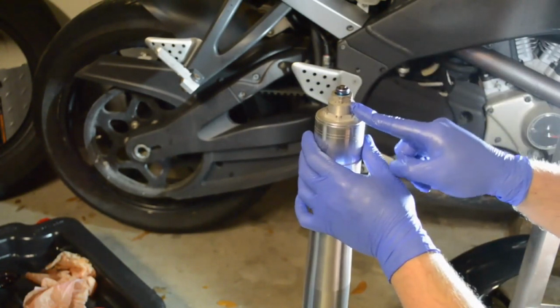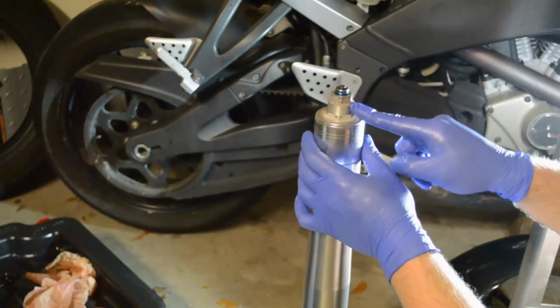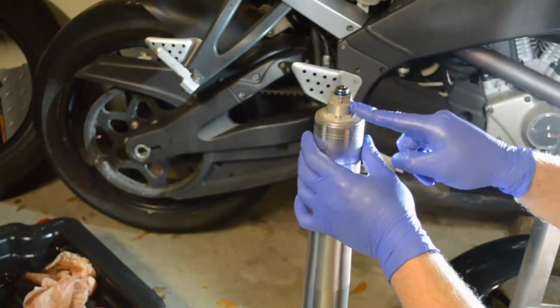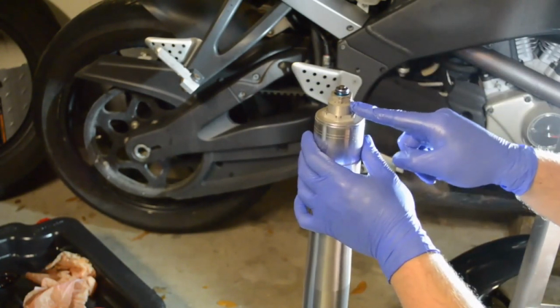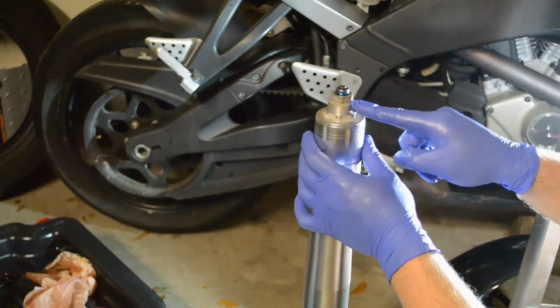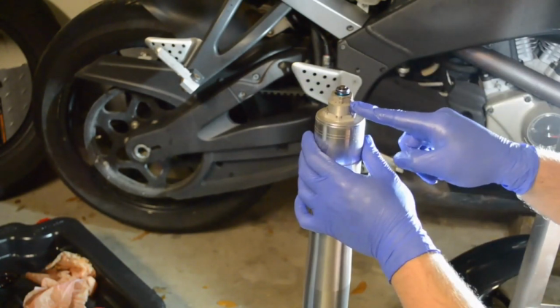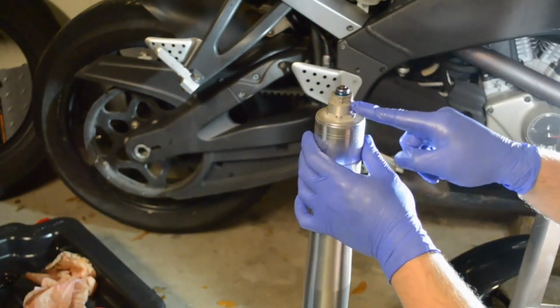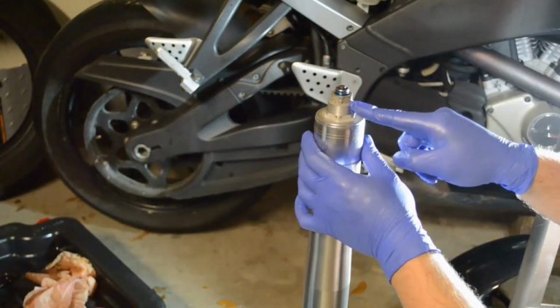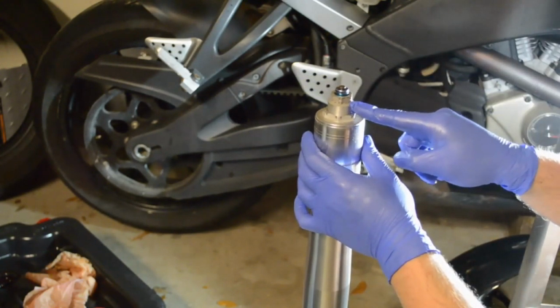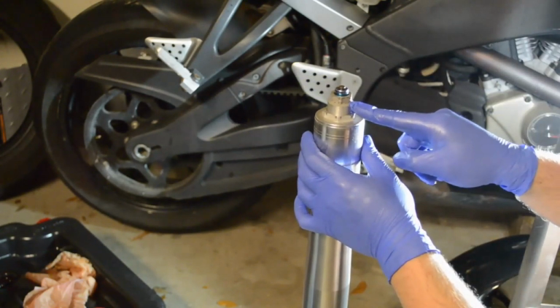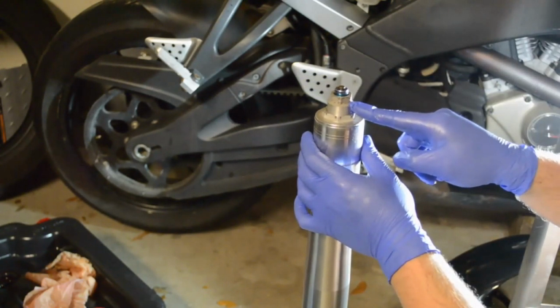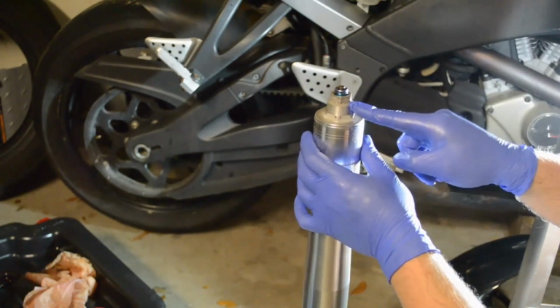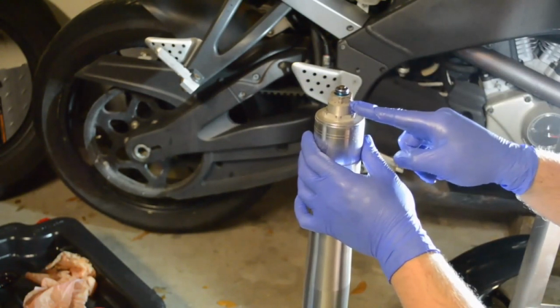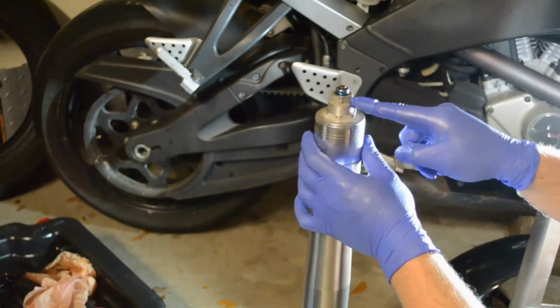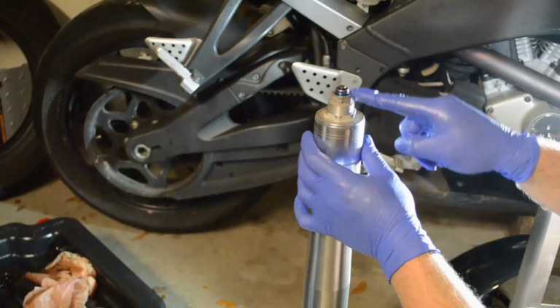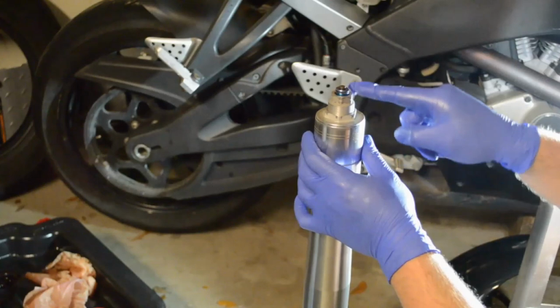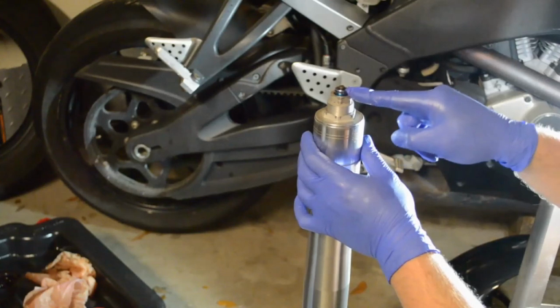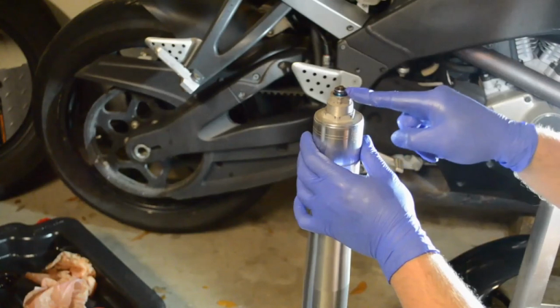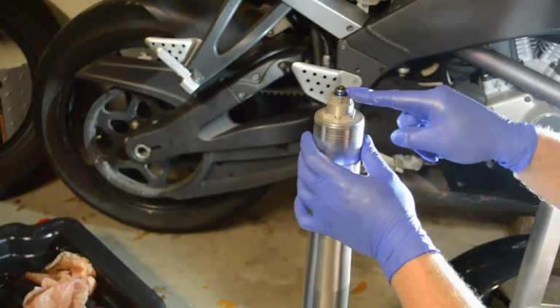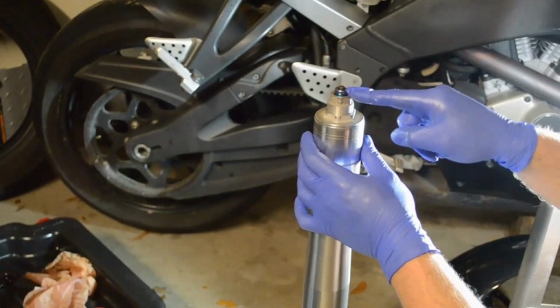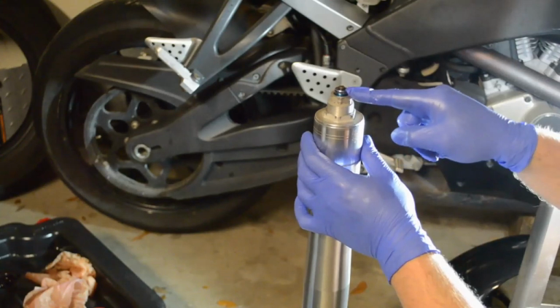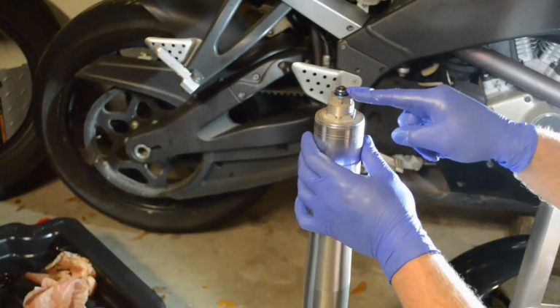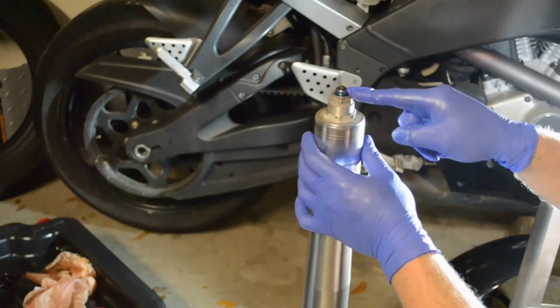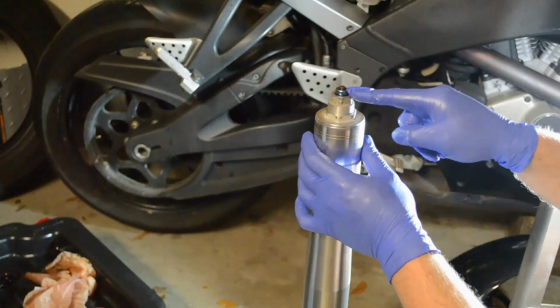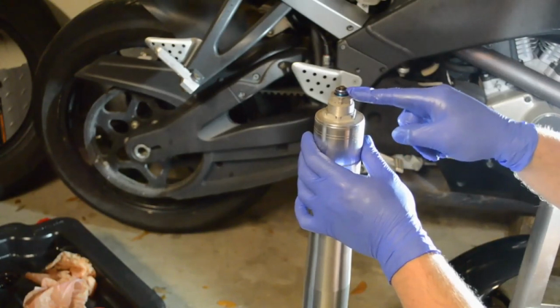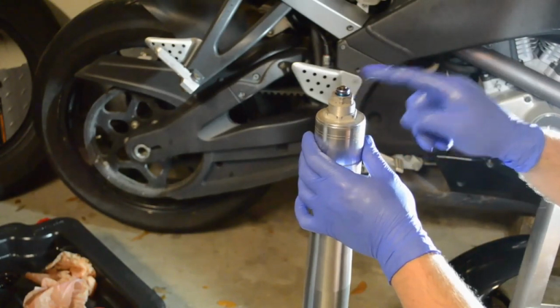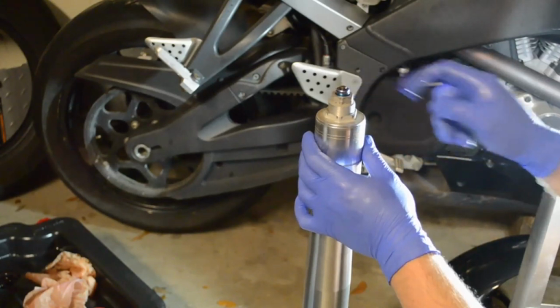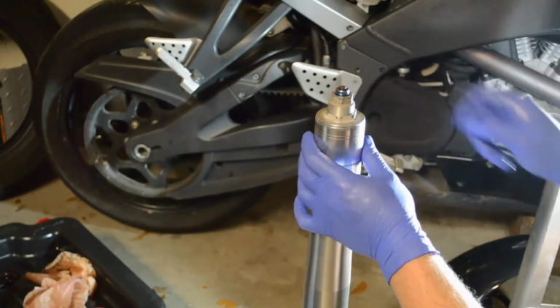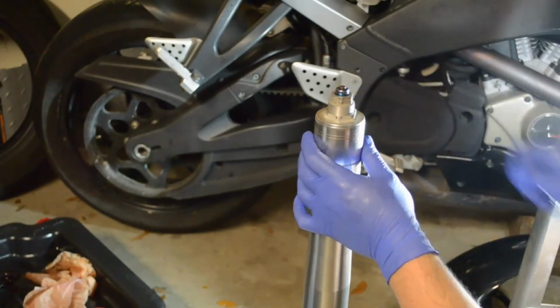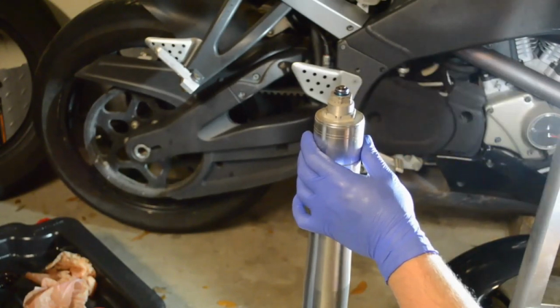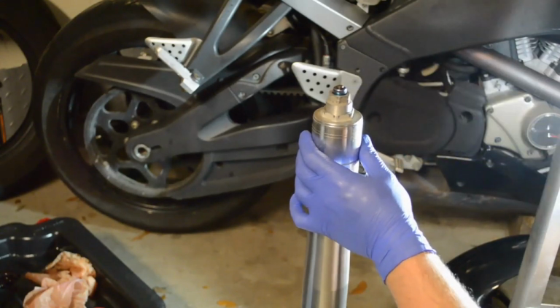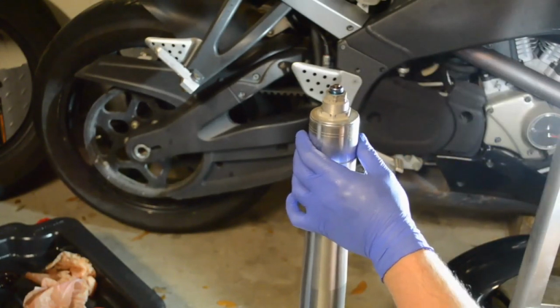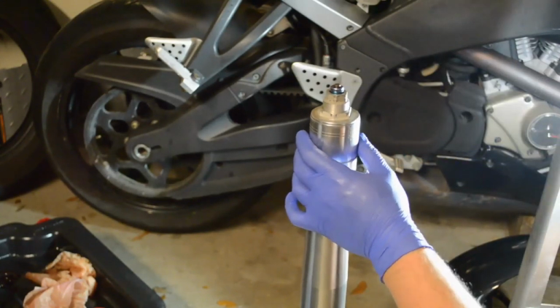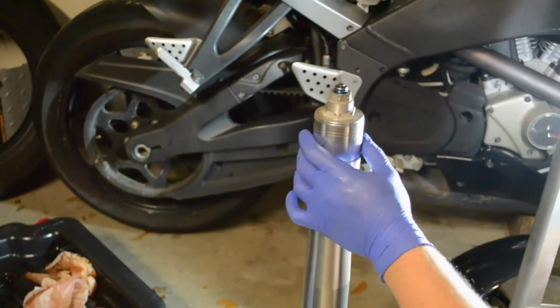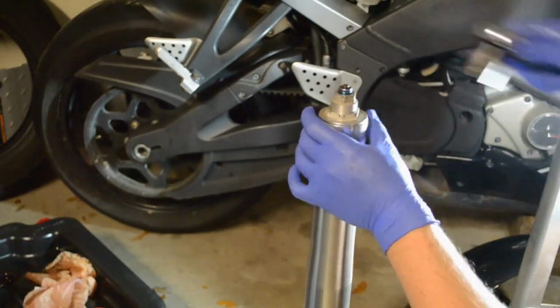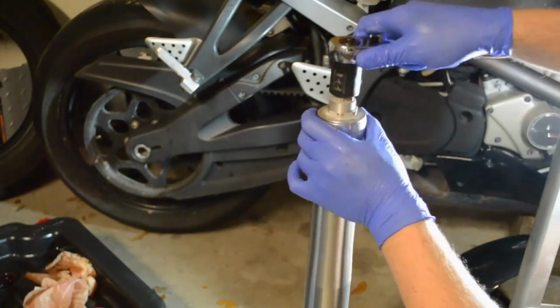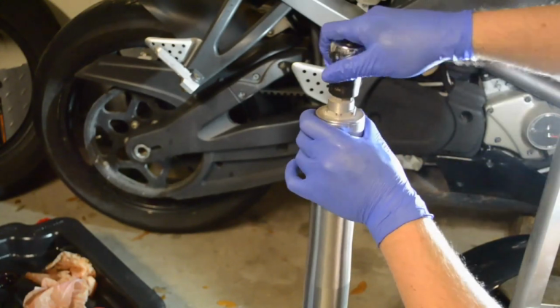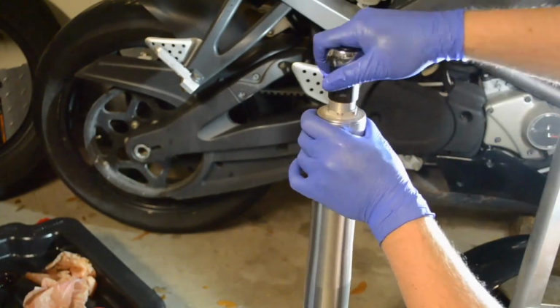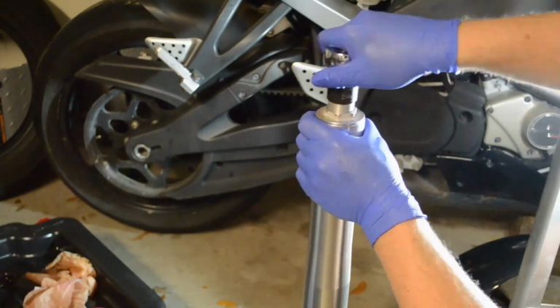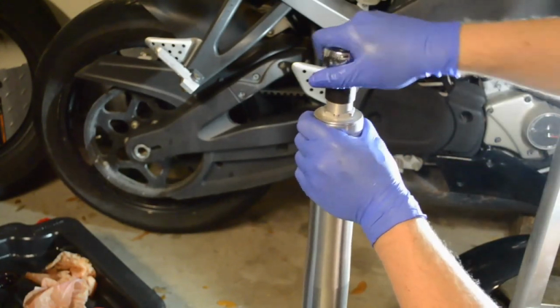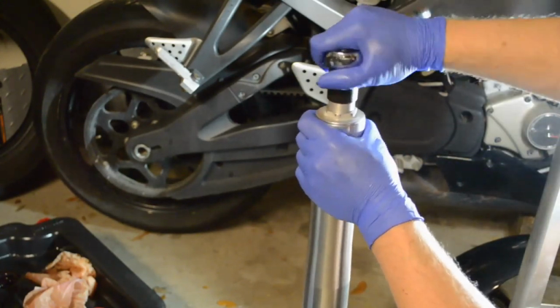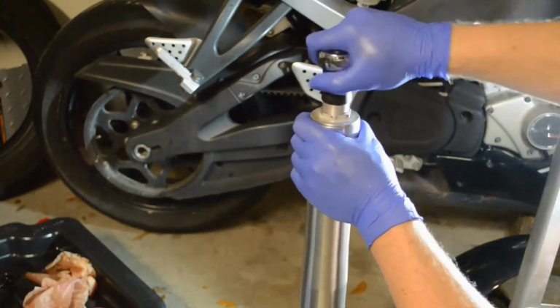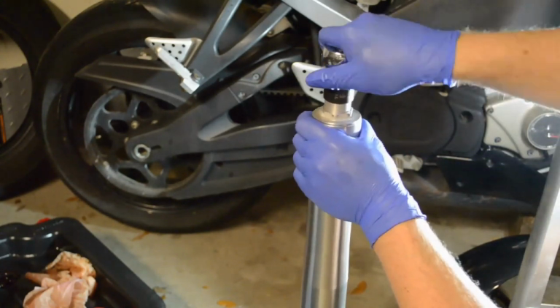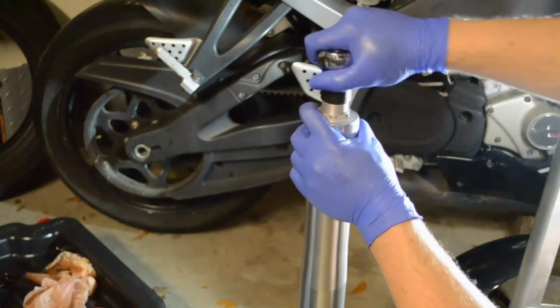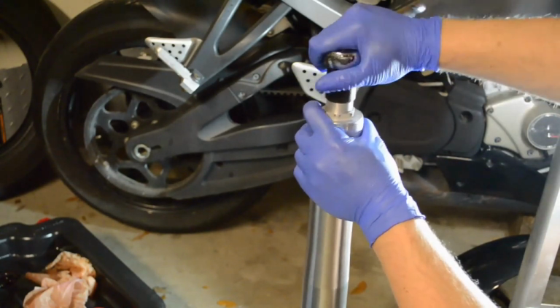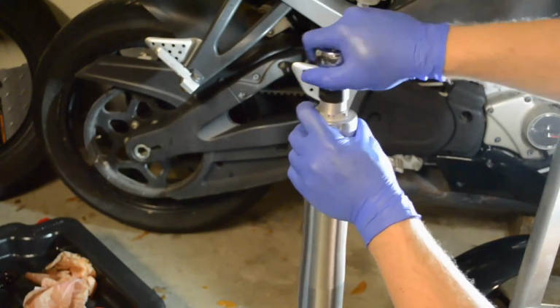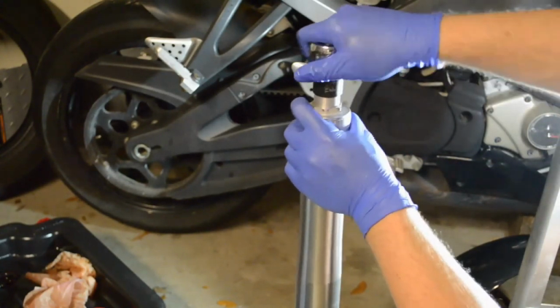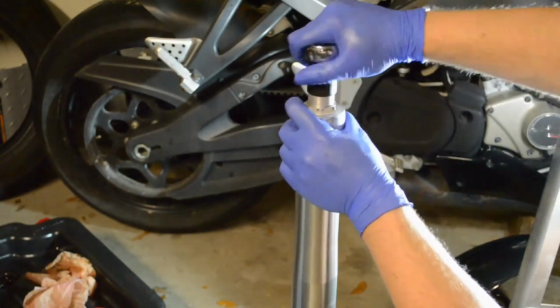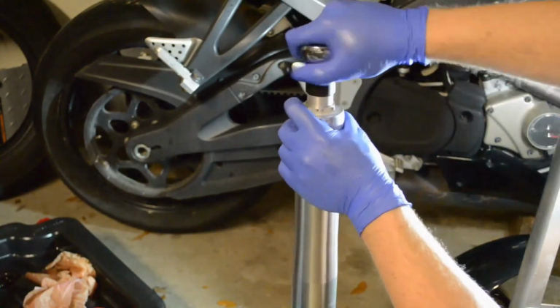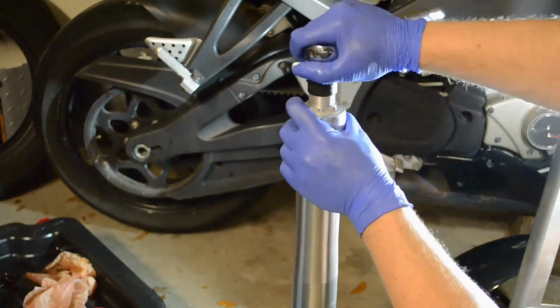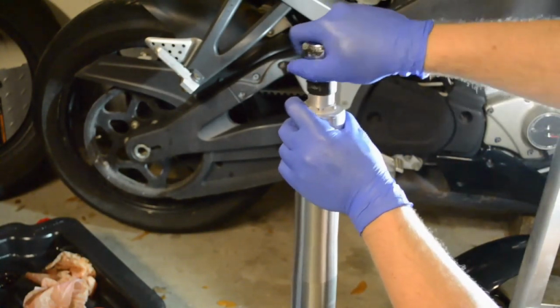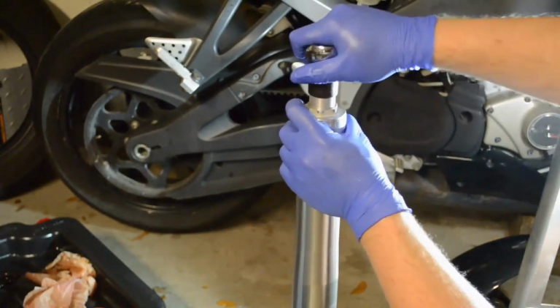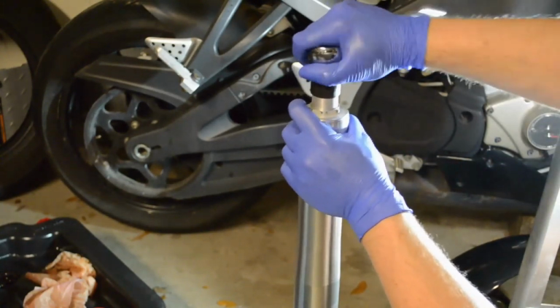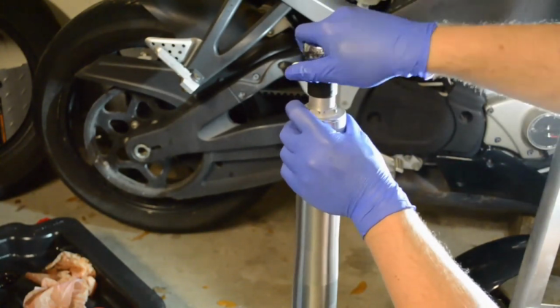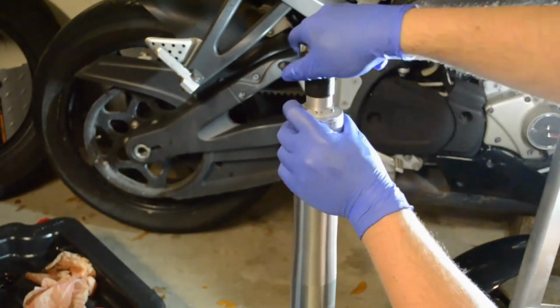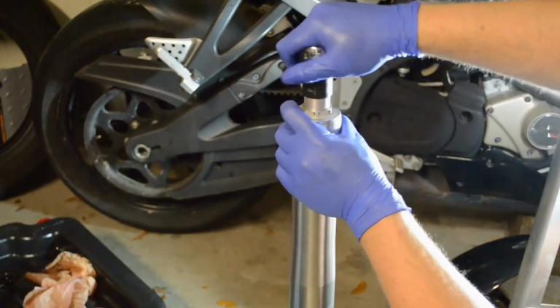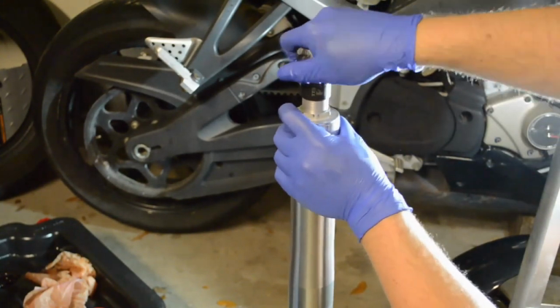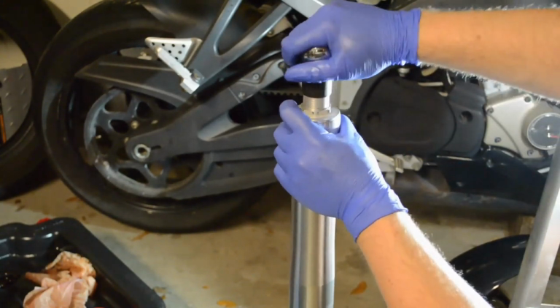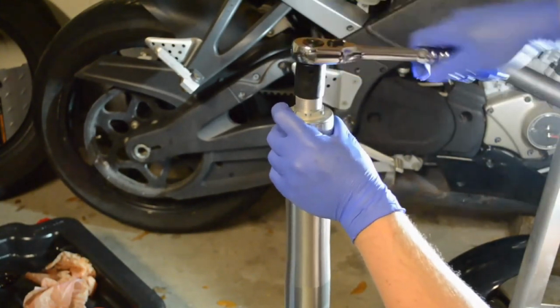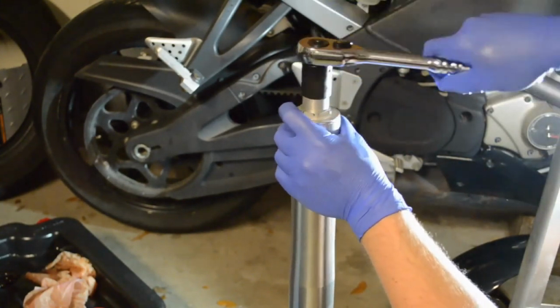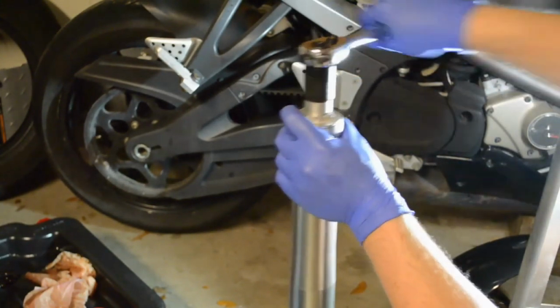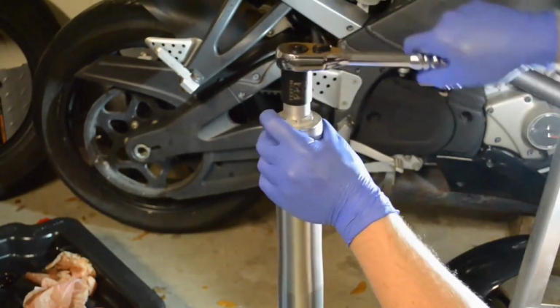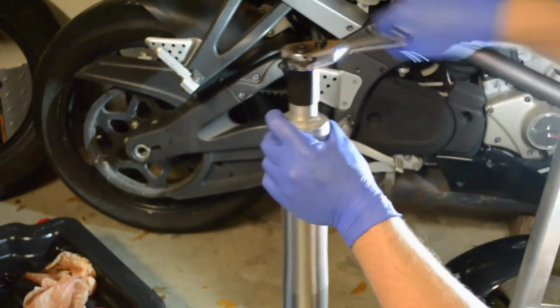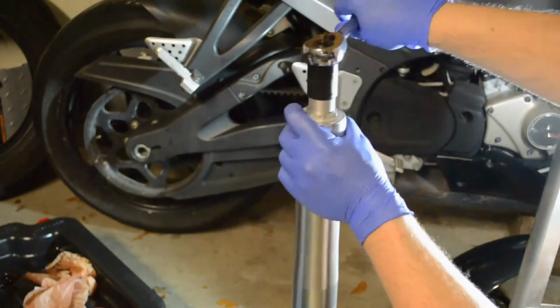Loosen the adjuster bolt to cover the retaining clip.